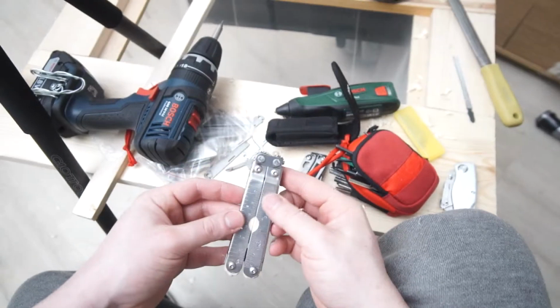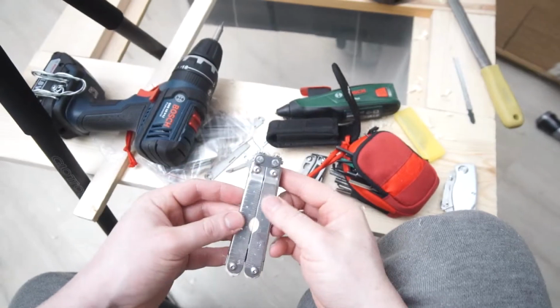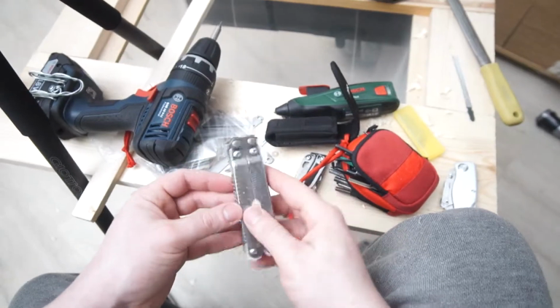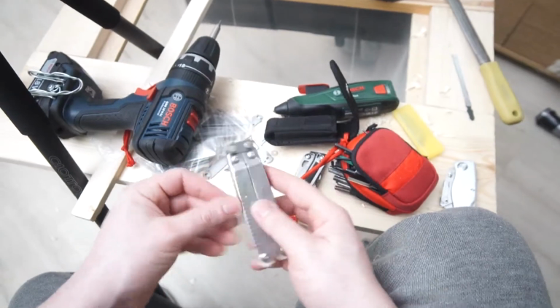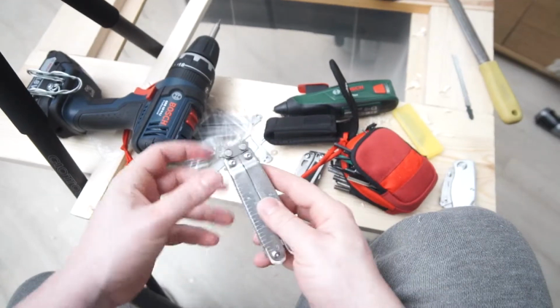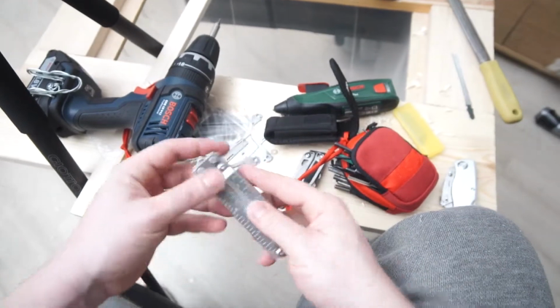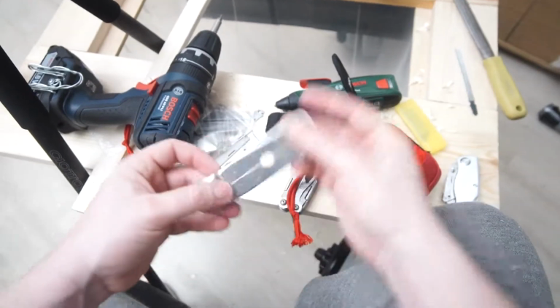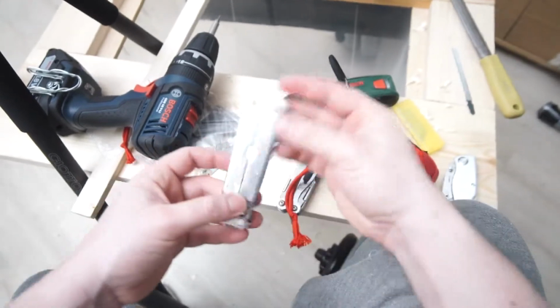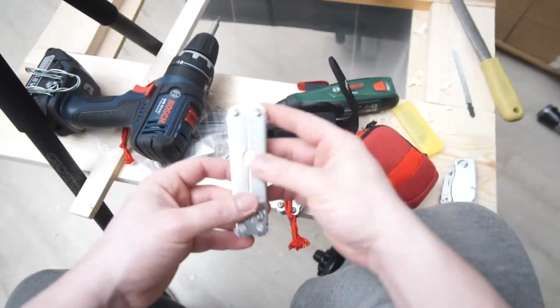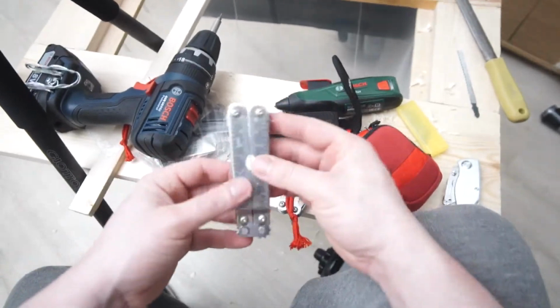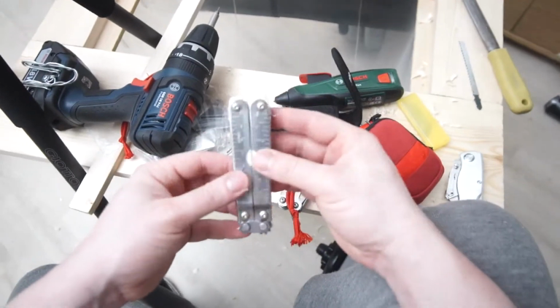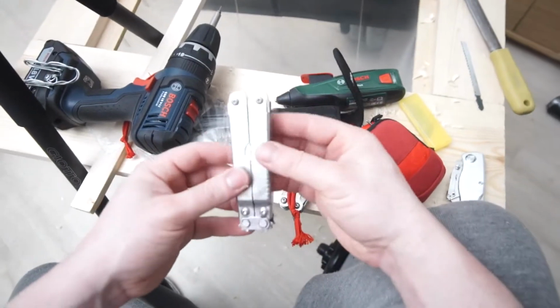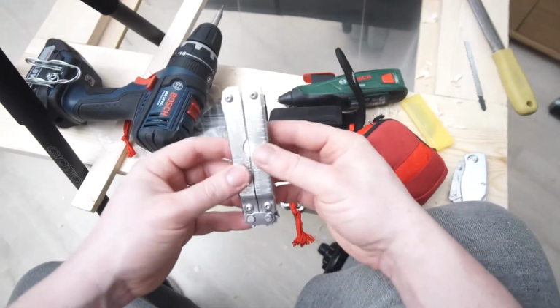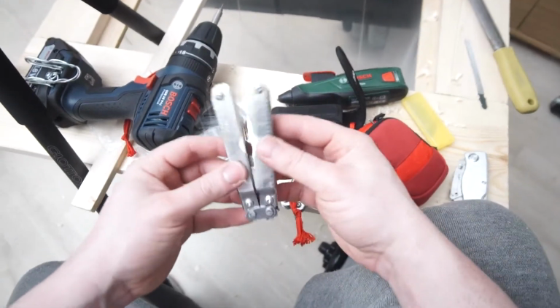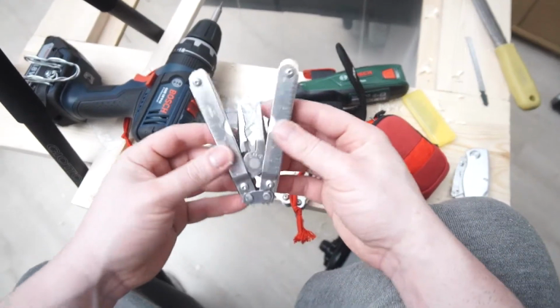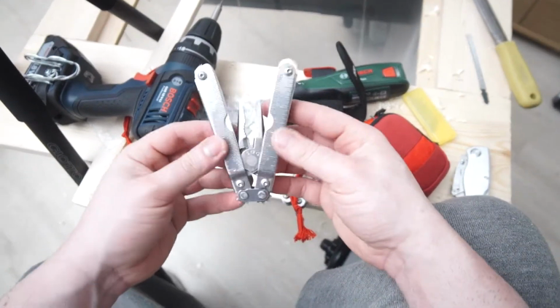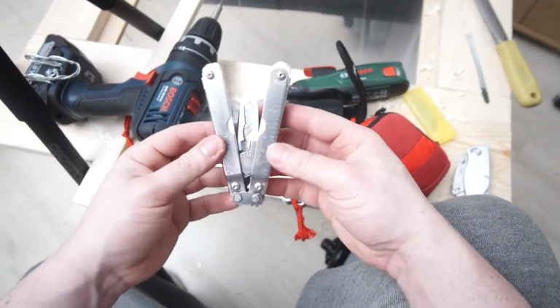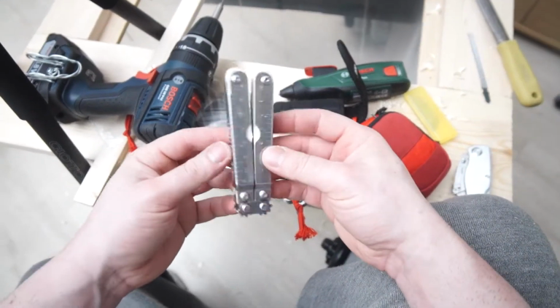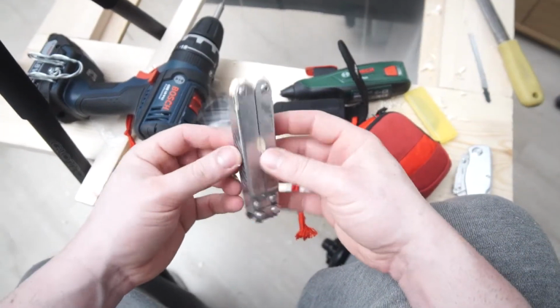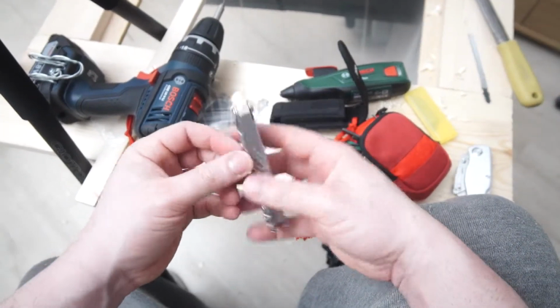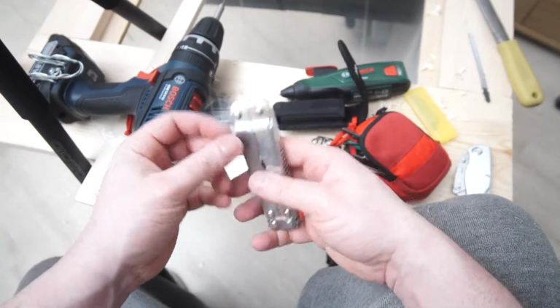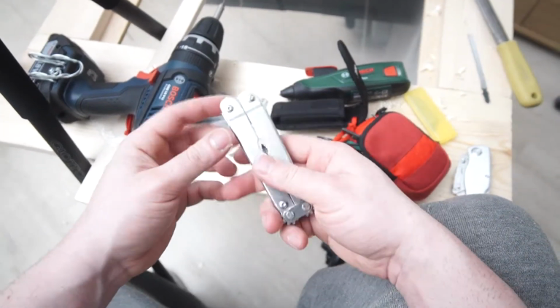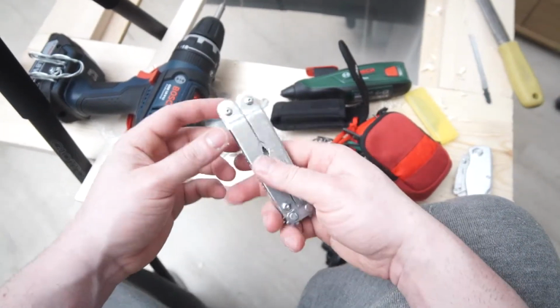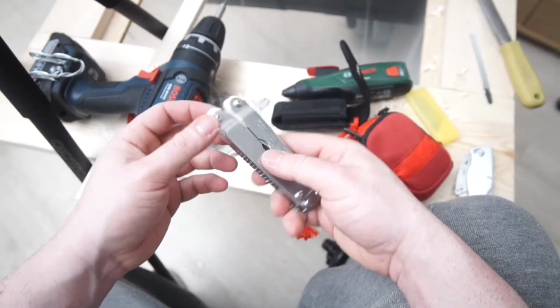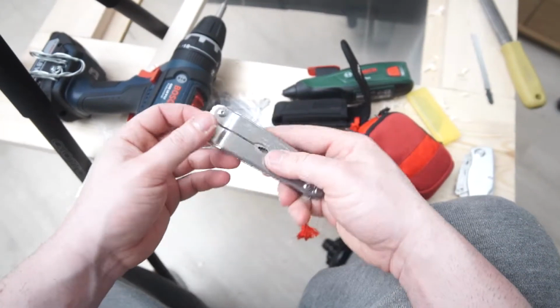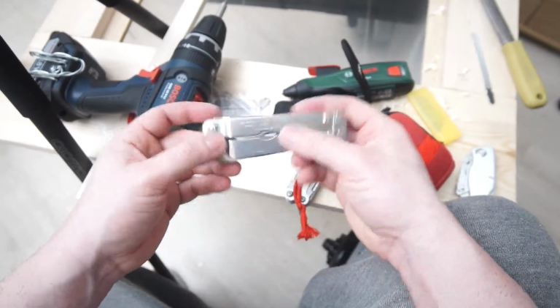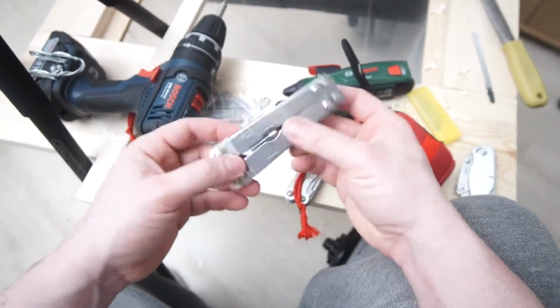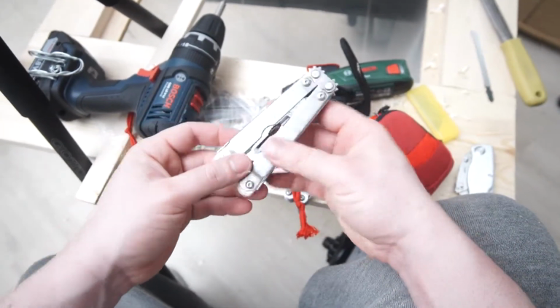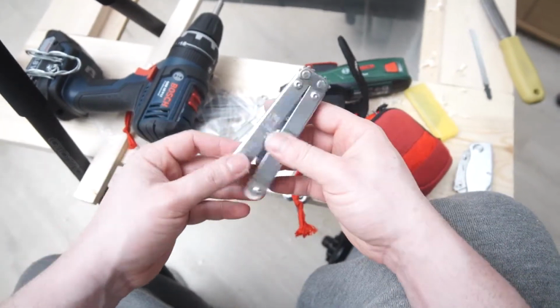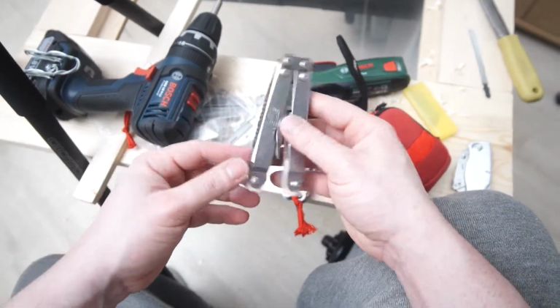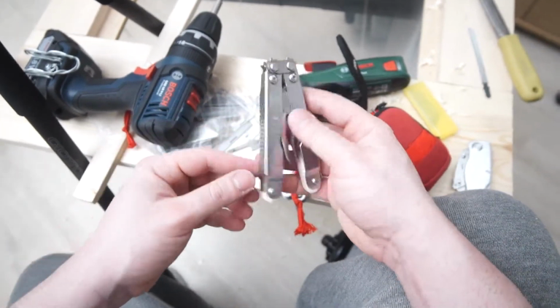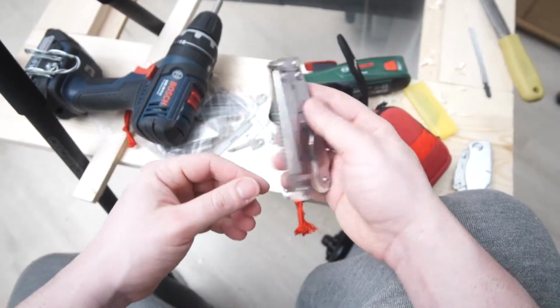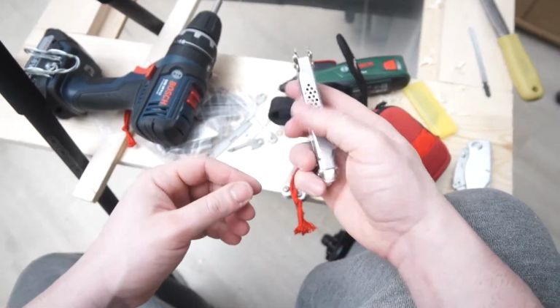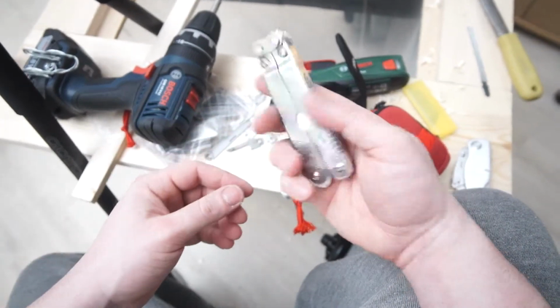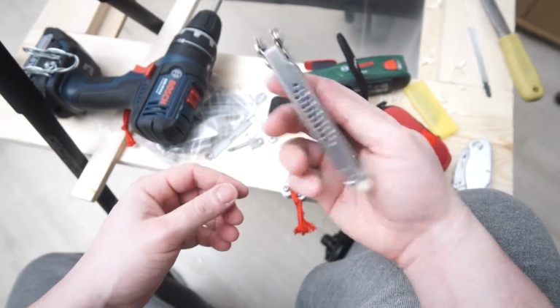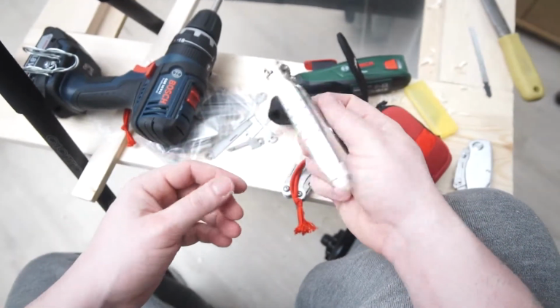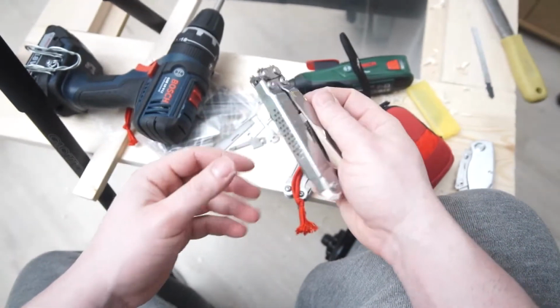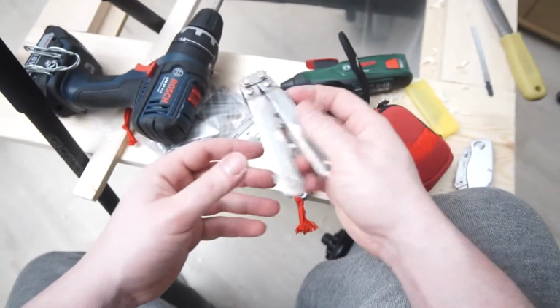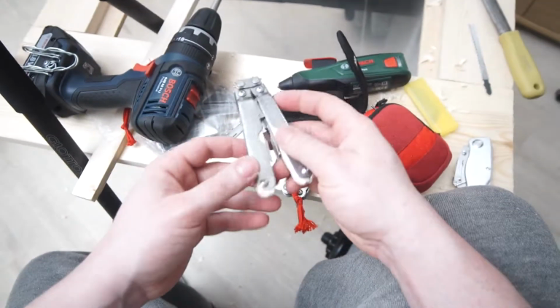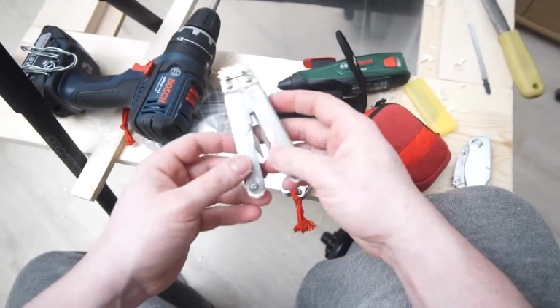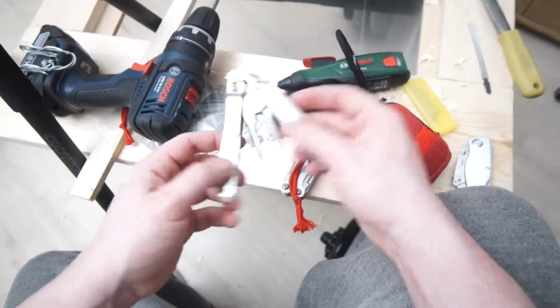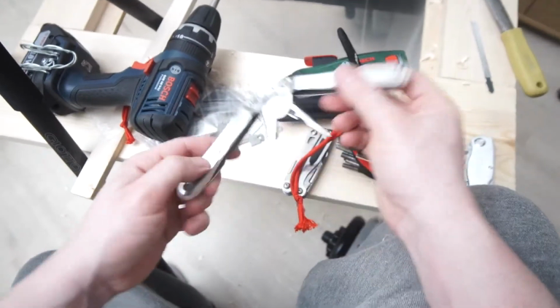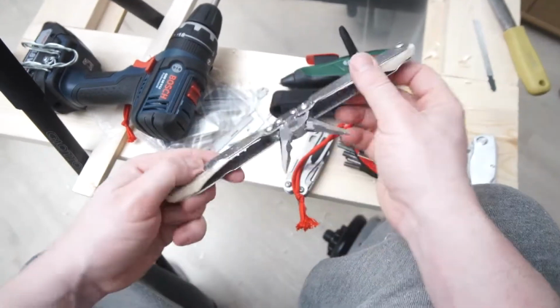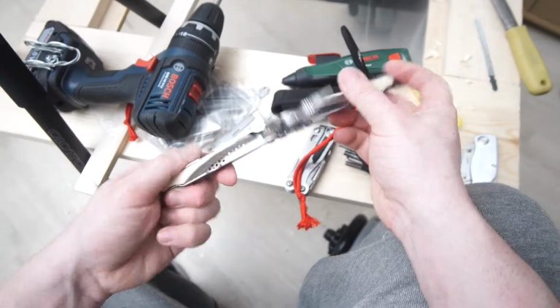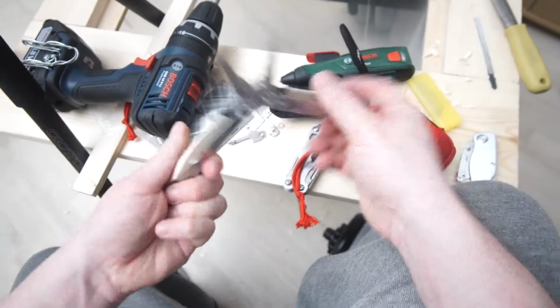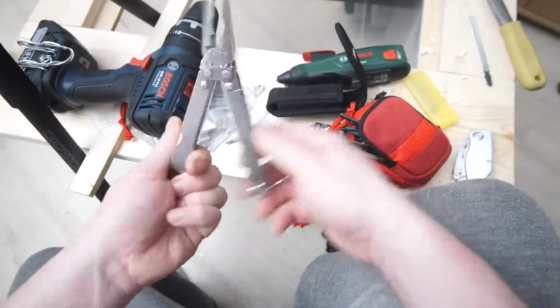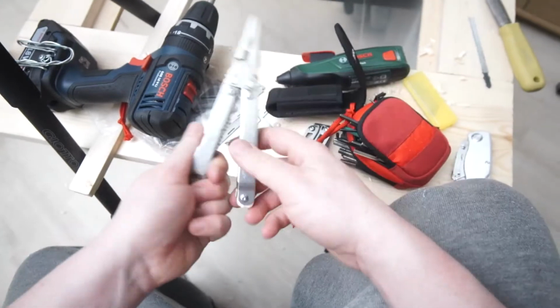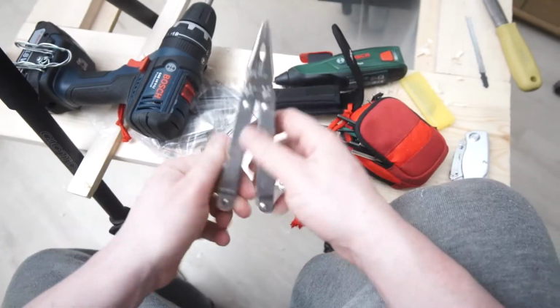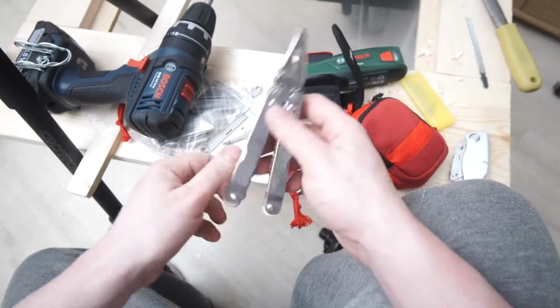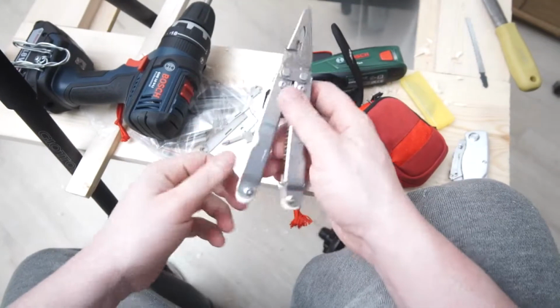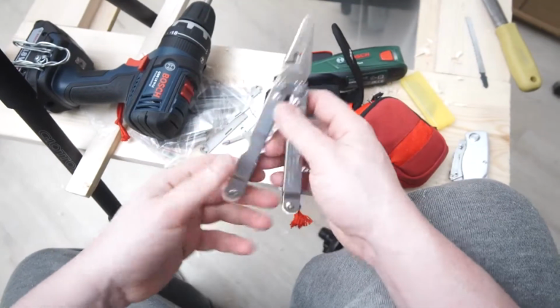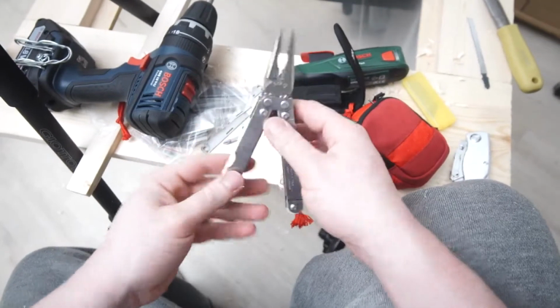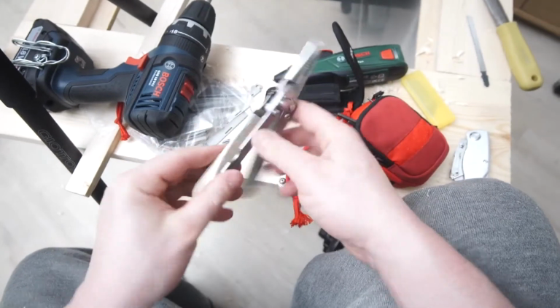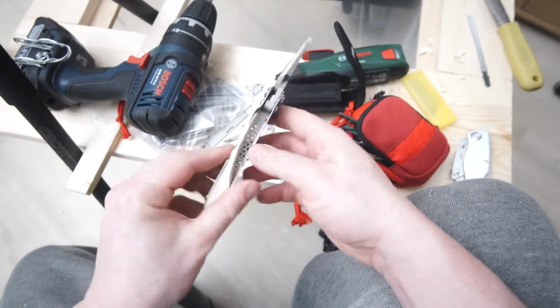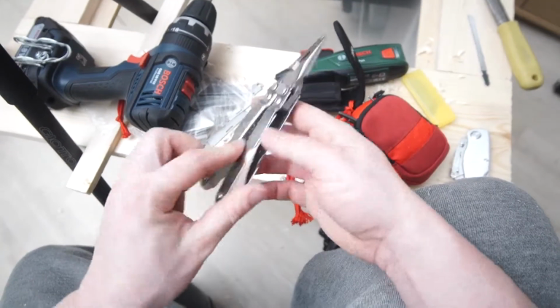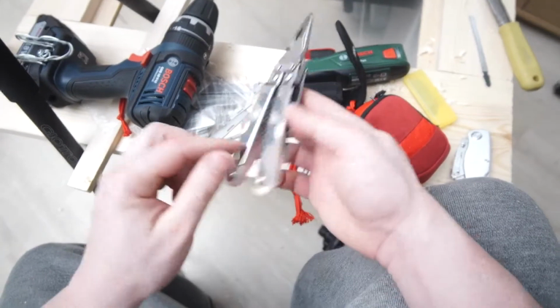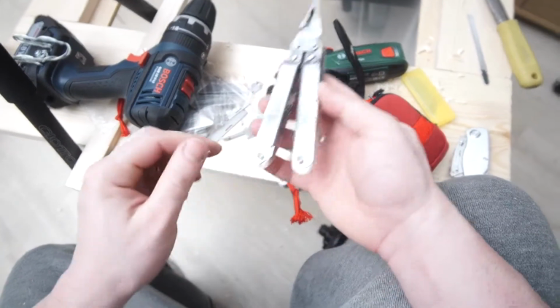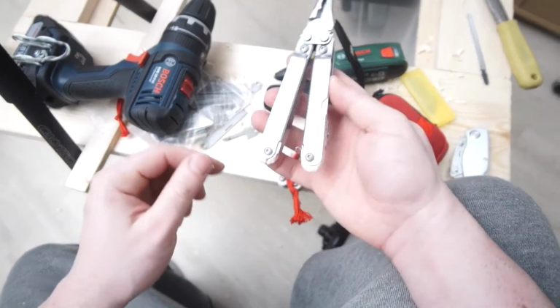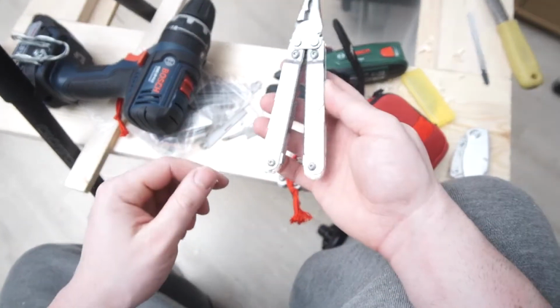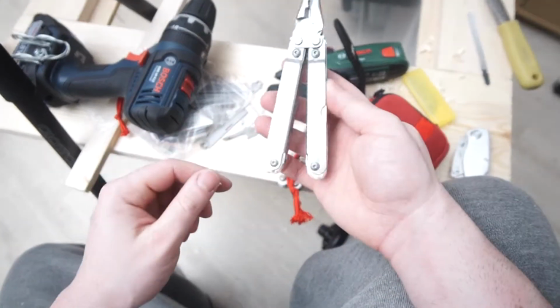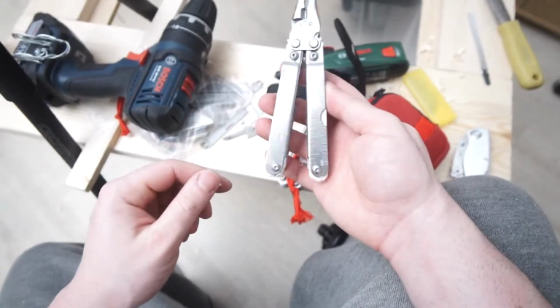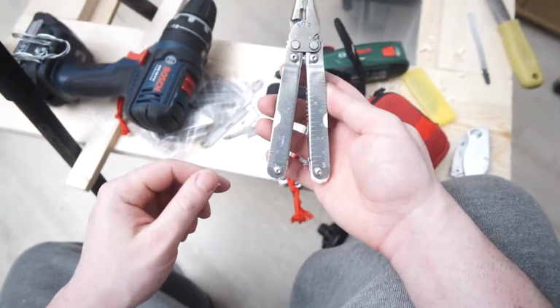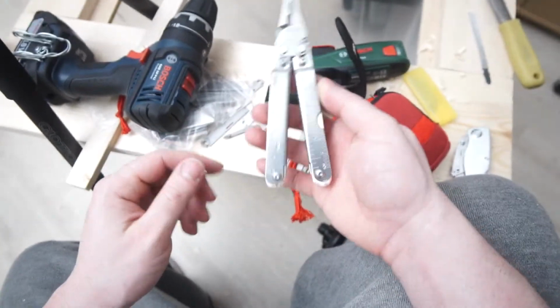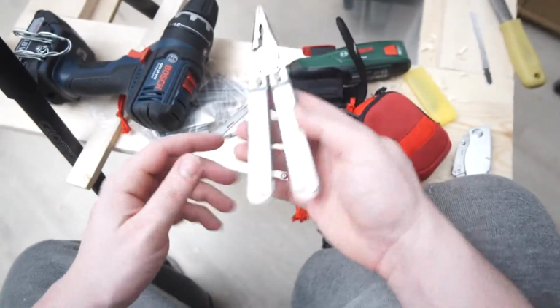Hey guys, welcome back. I wanted to show you this little mod that I've done with the SOG pocket plier. This is the S44, I think.